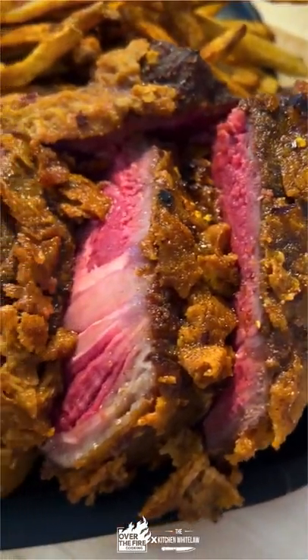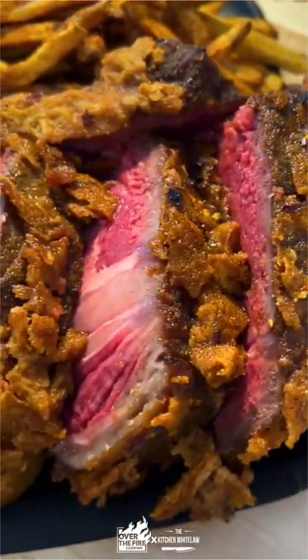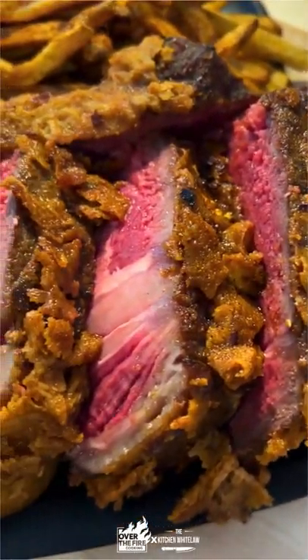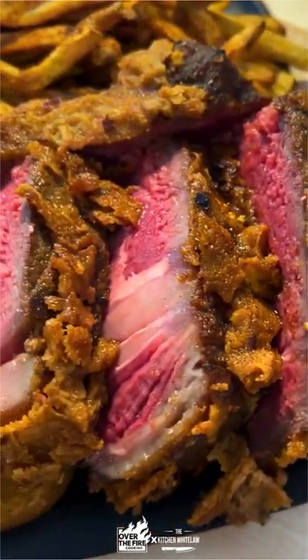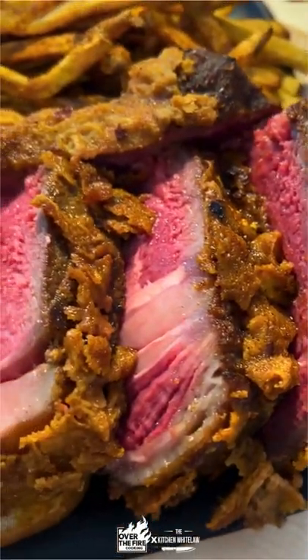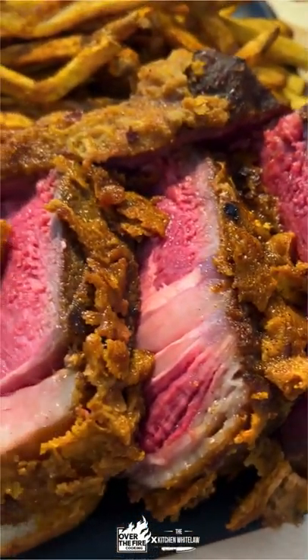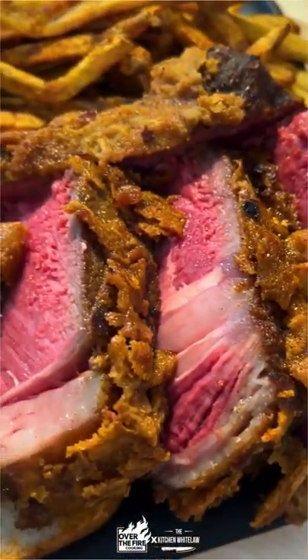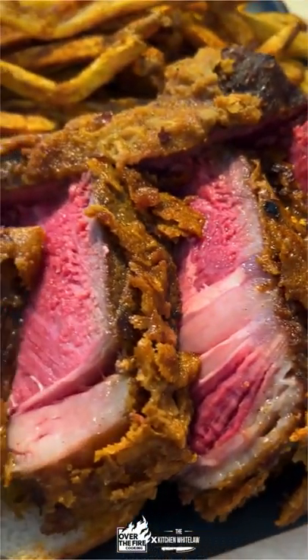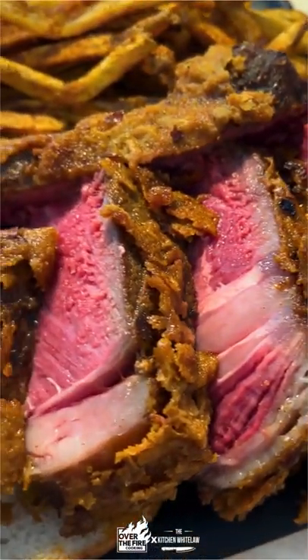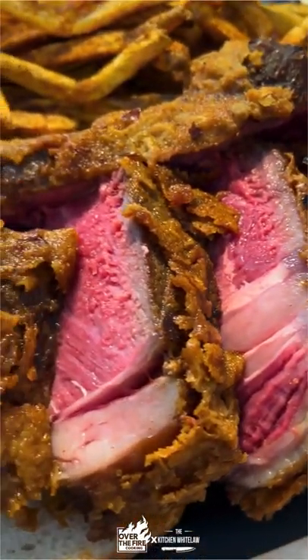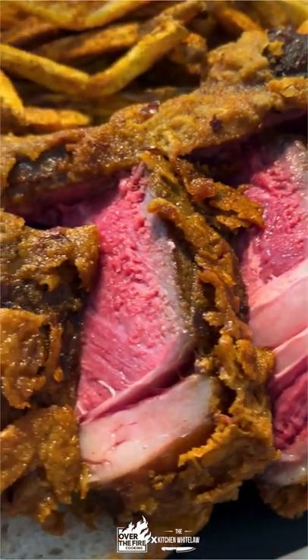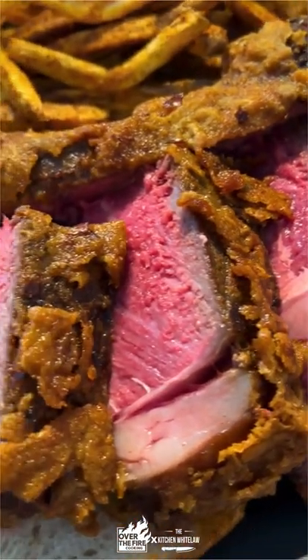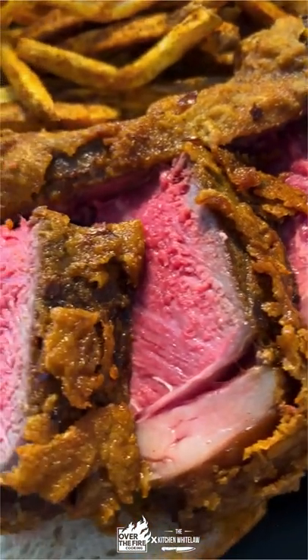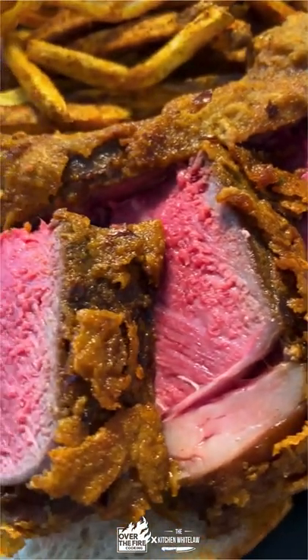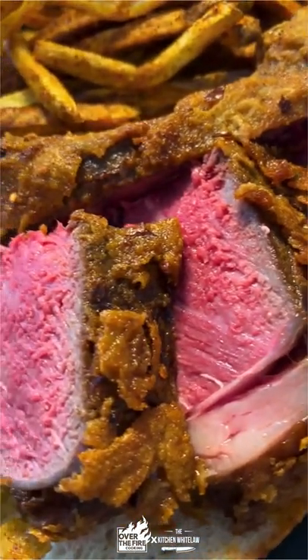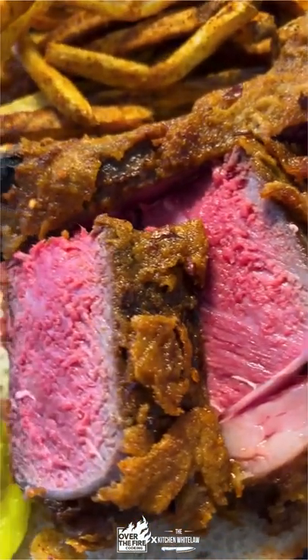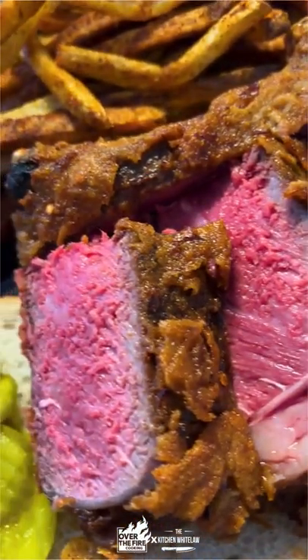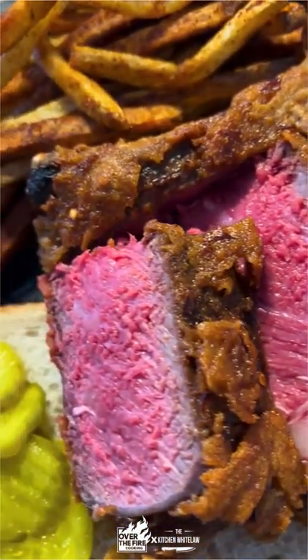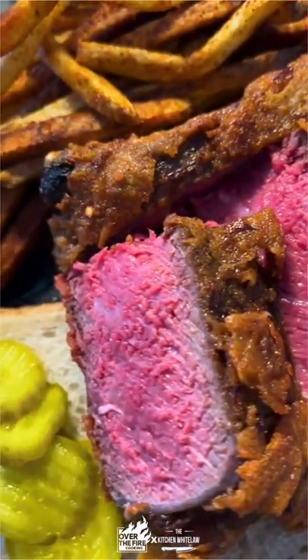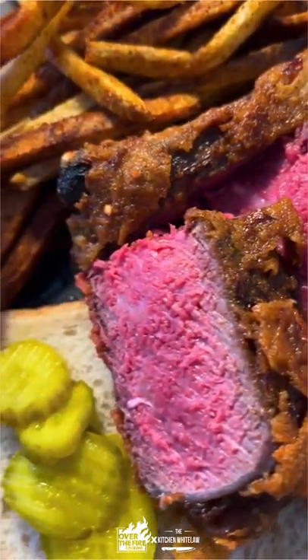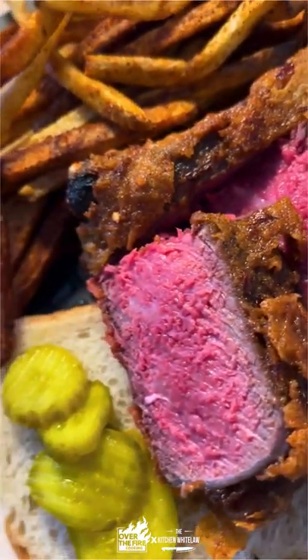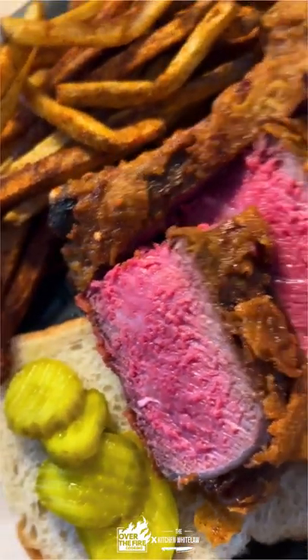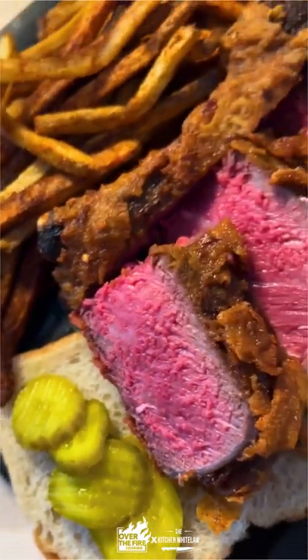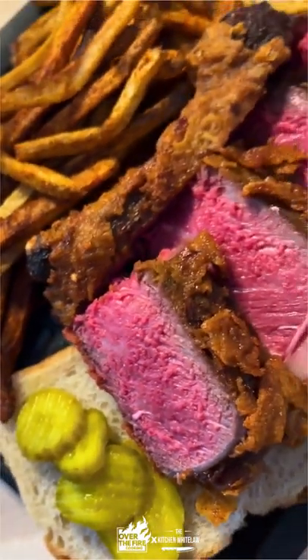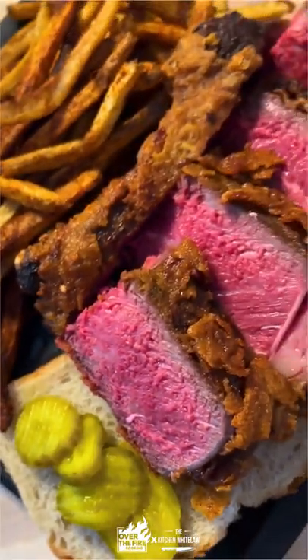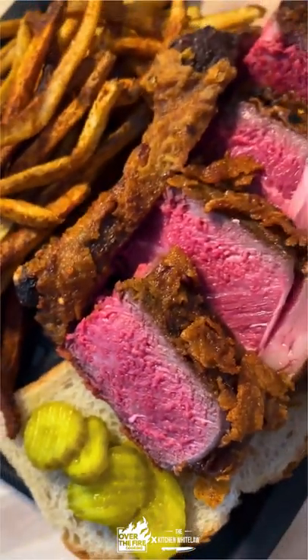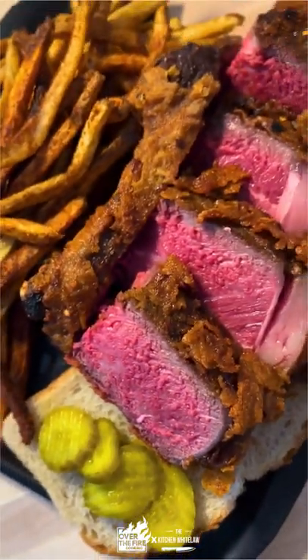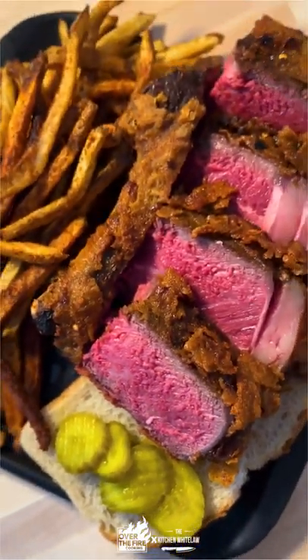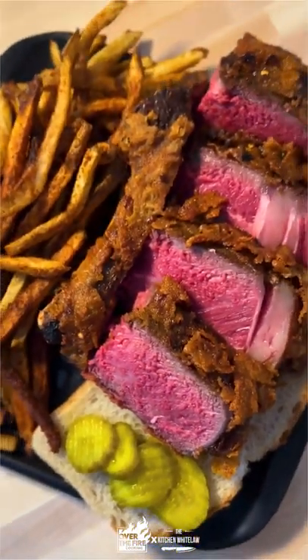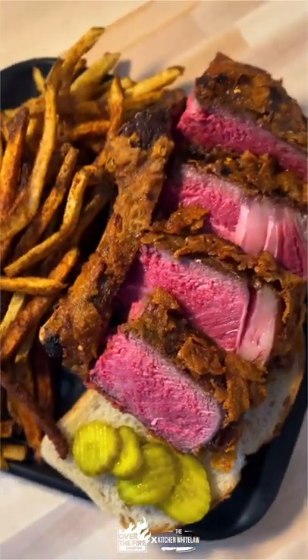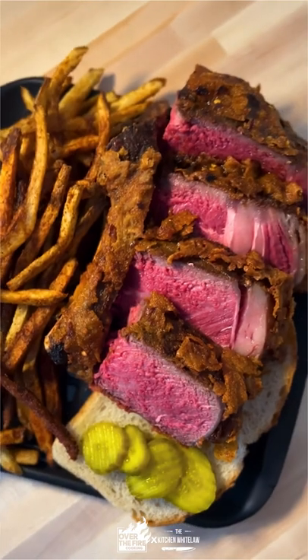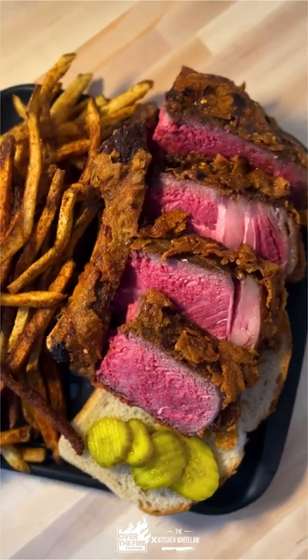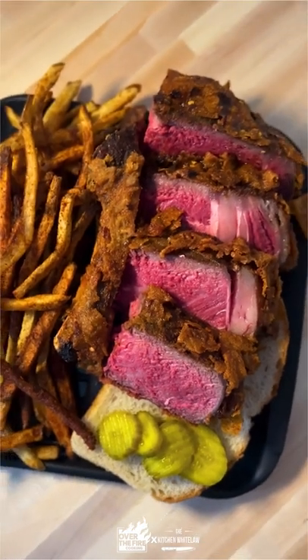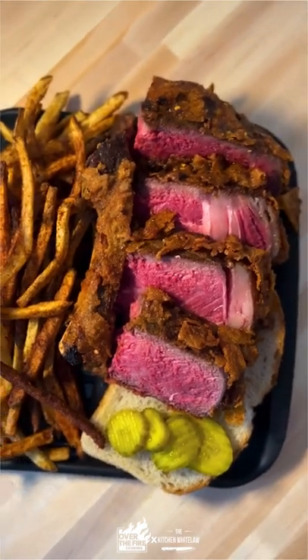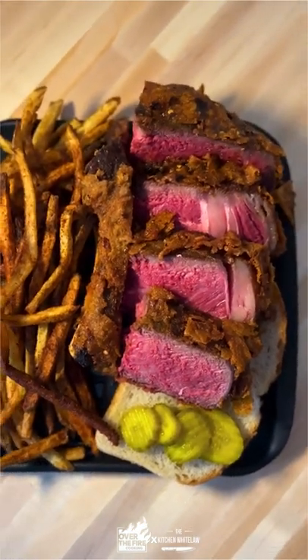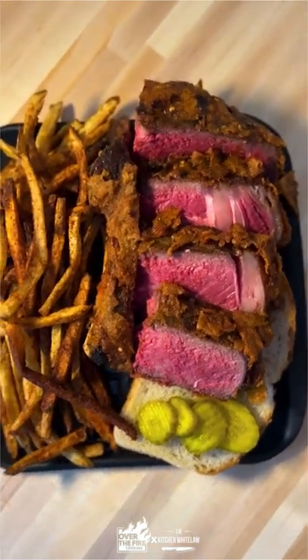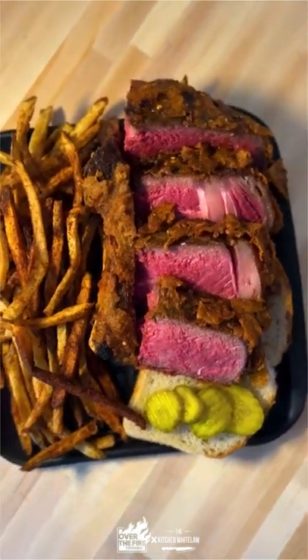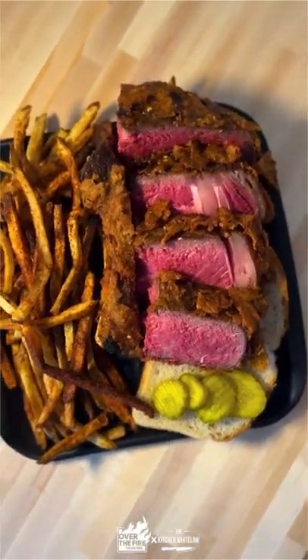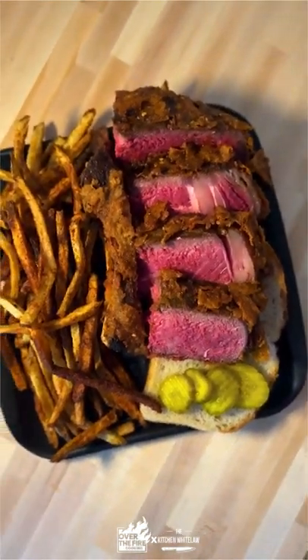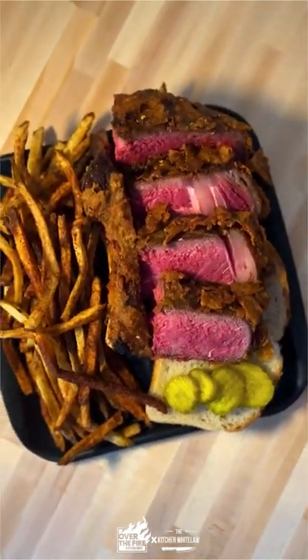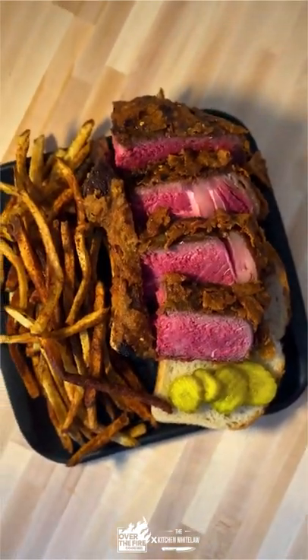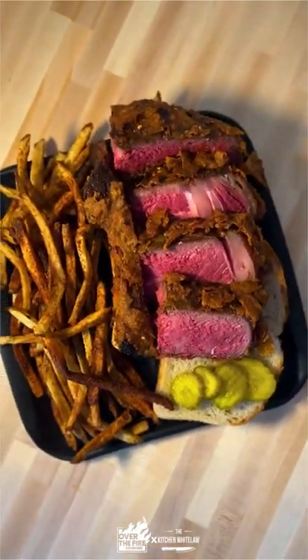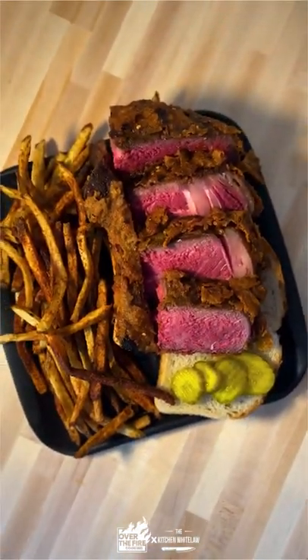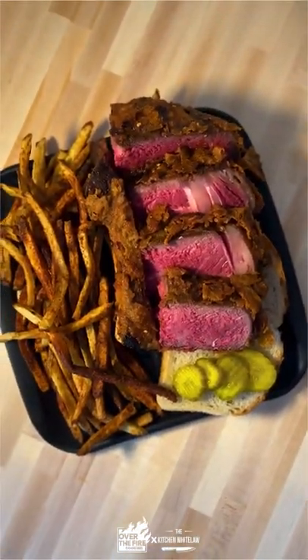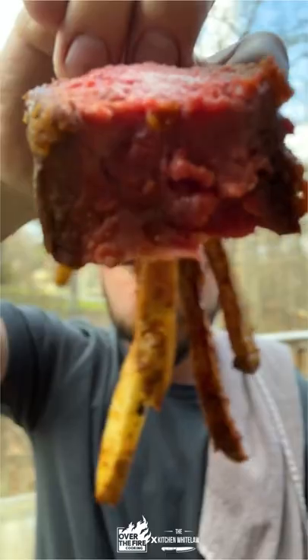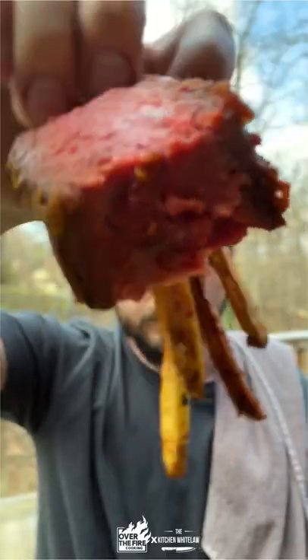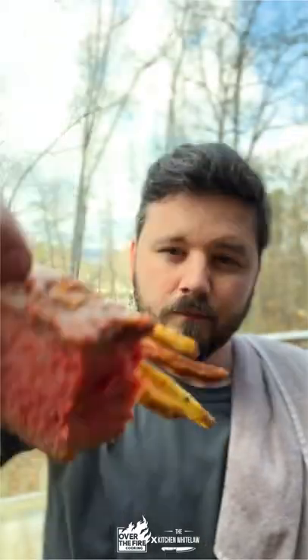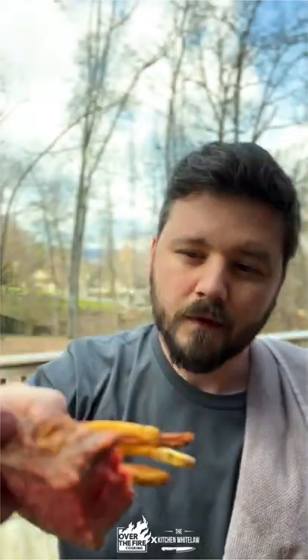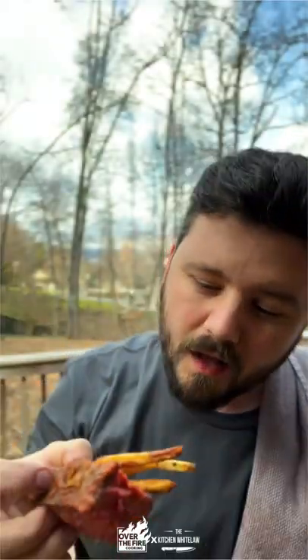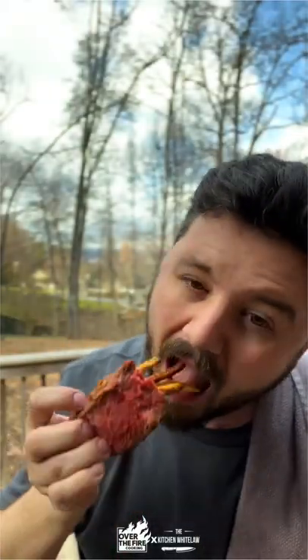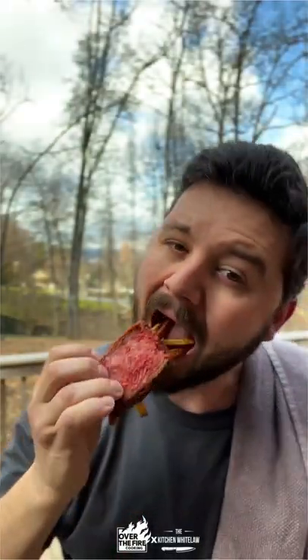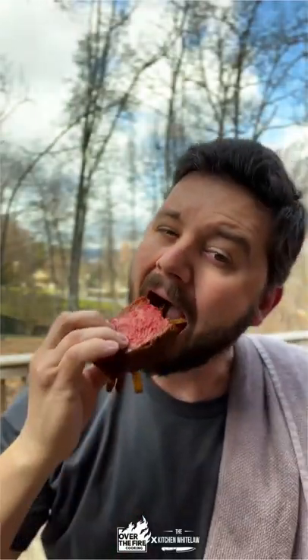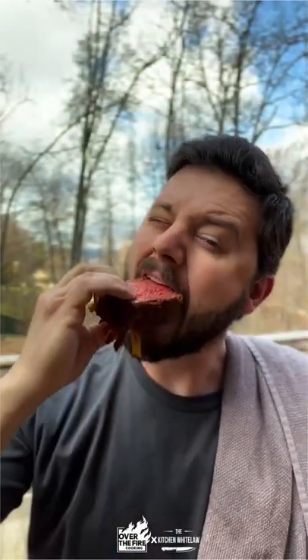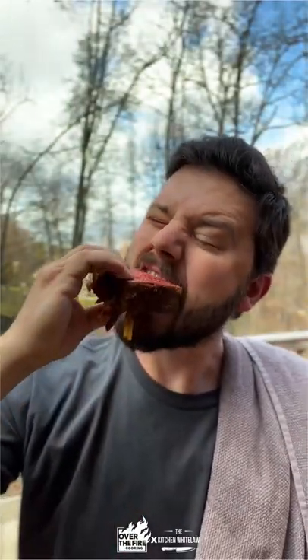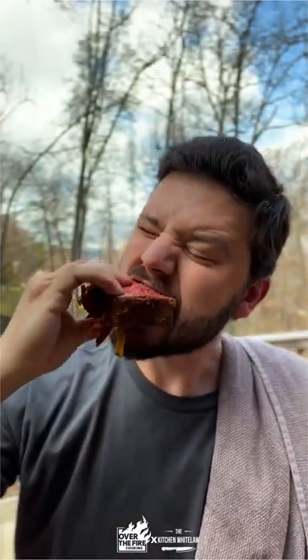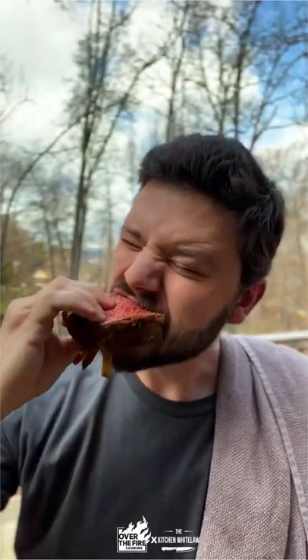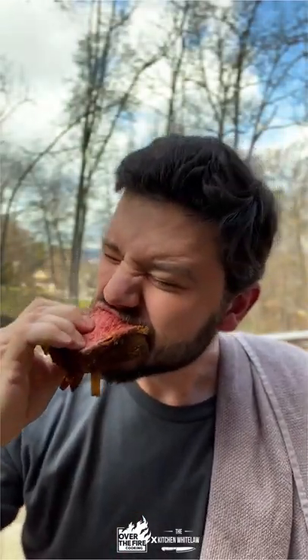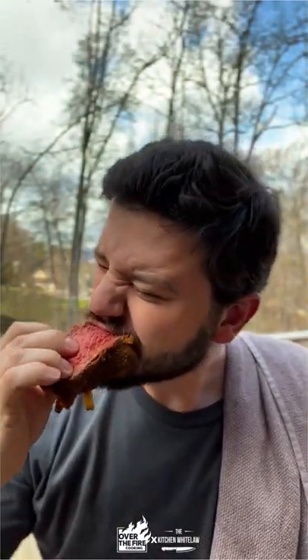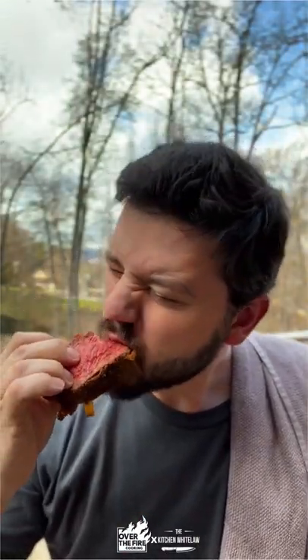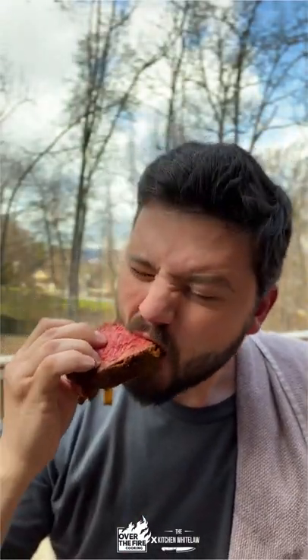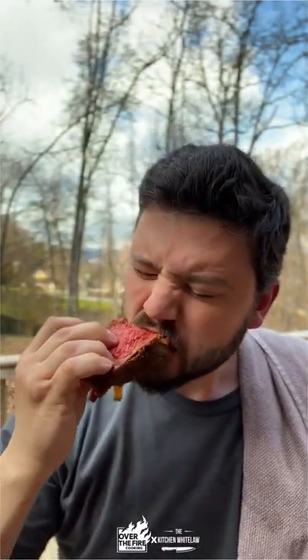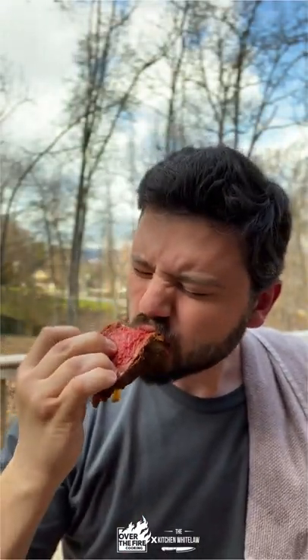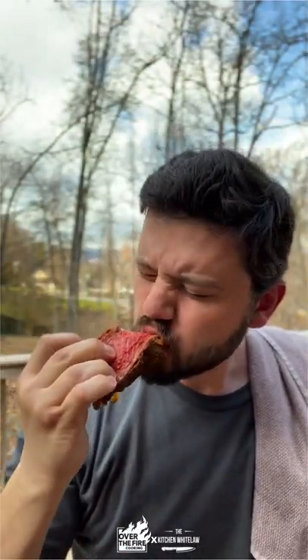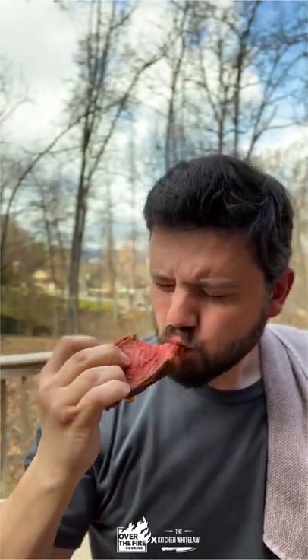Perfect medium rare in the center. This one was gas guys, you gotta try it out. Full recipe is over on the blog. Cheers.